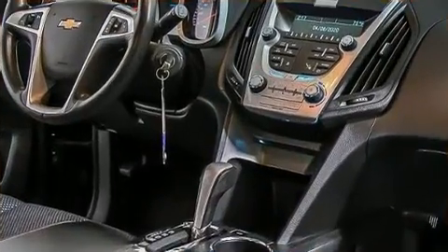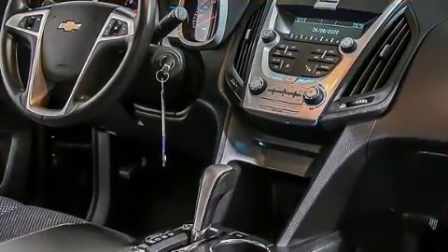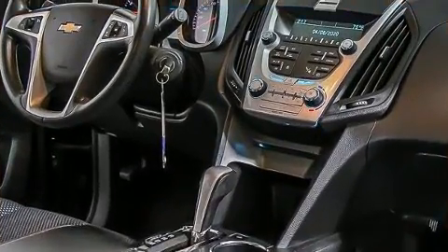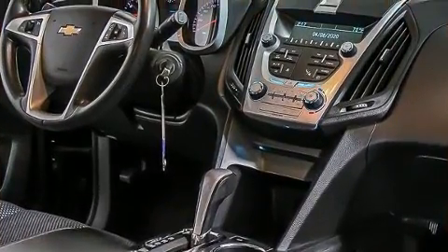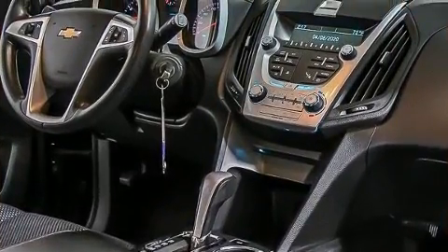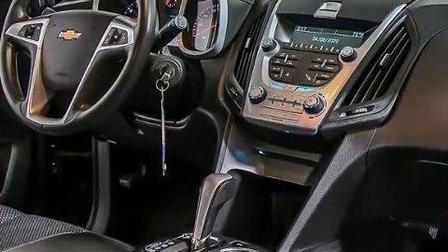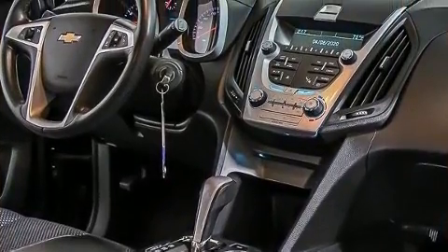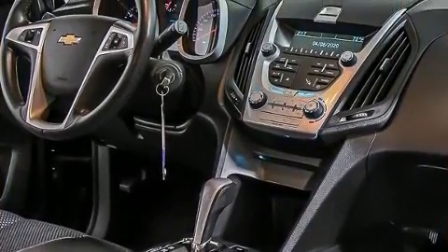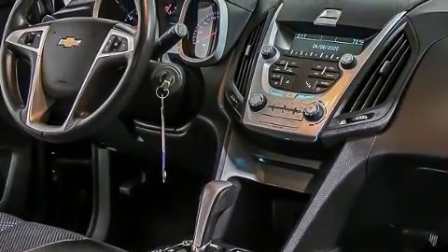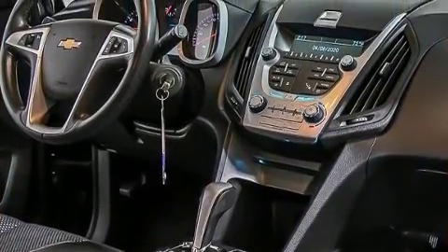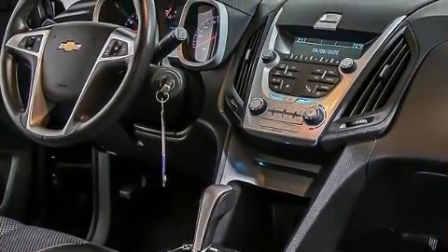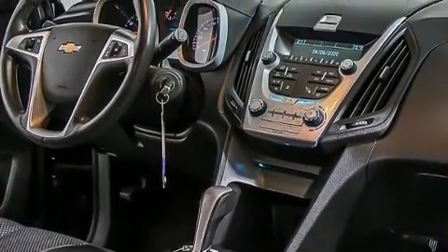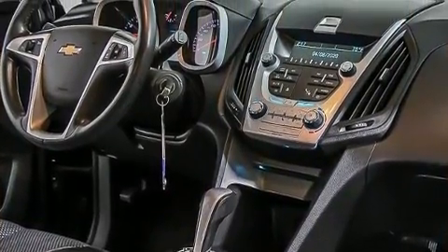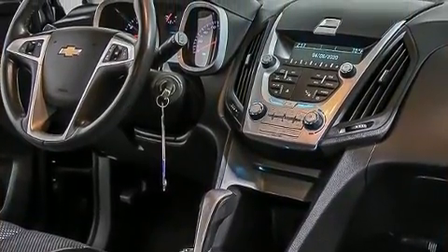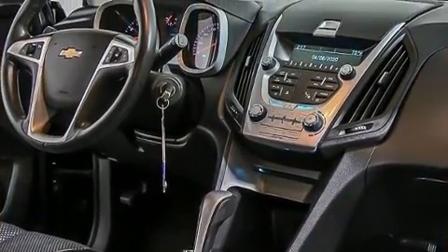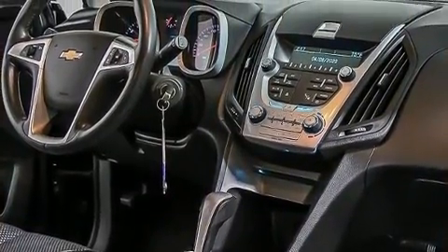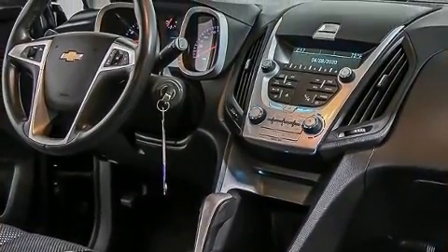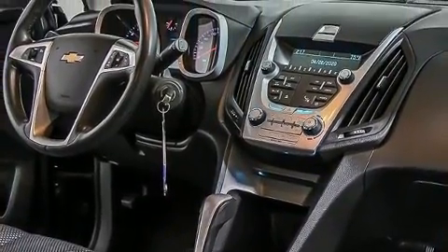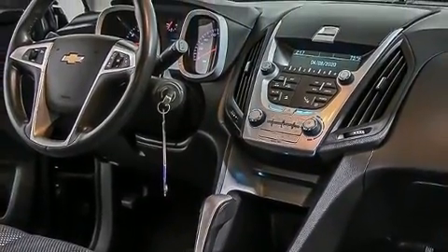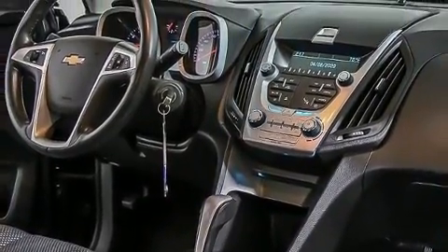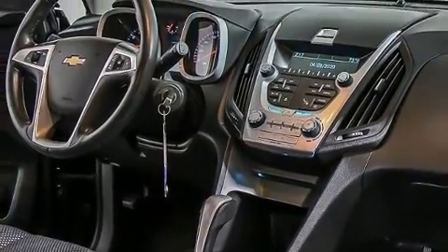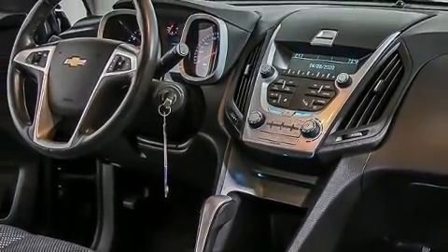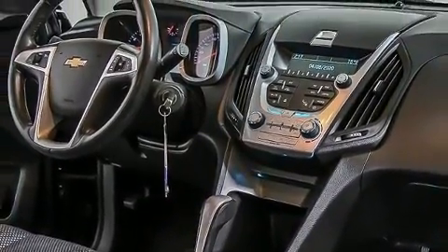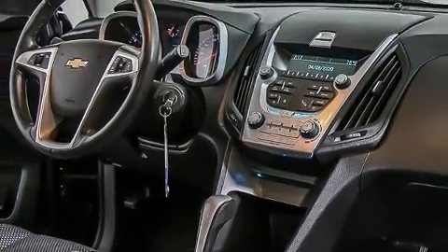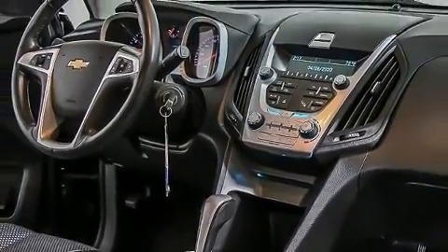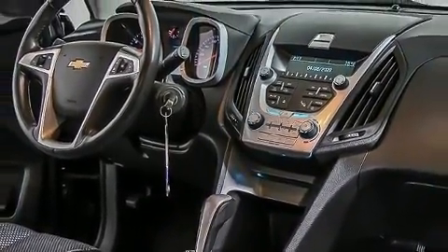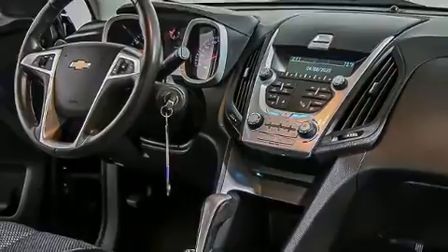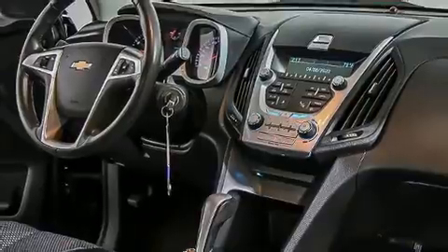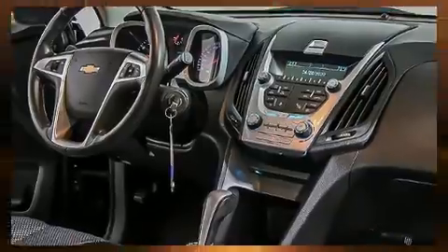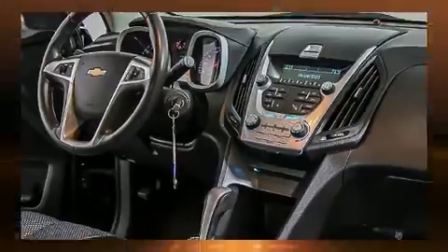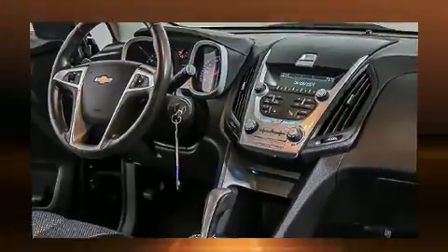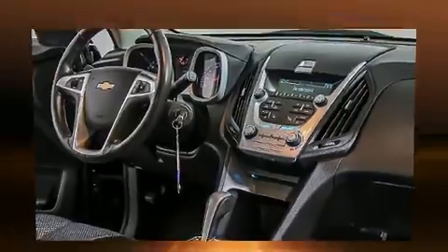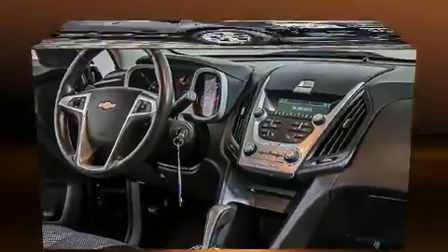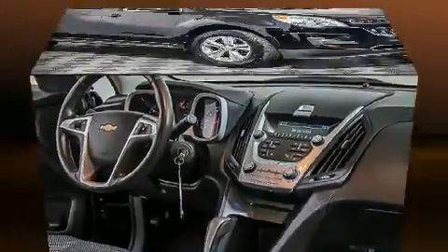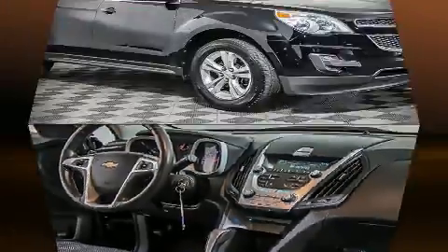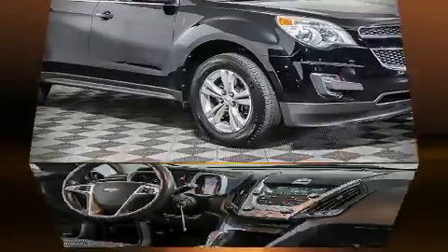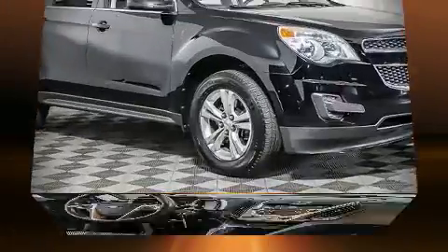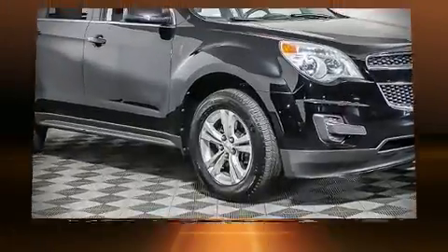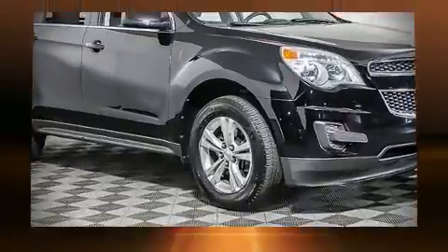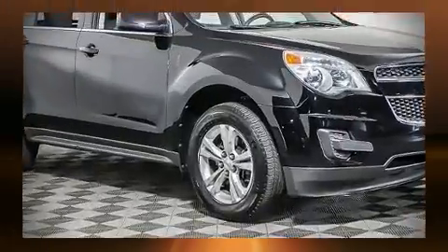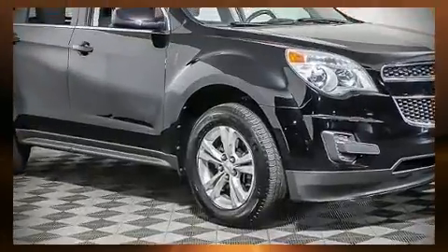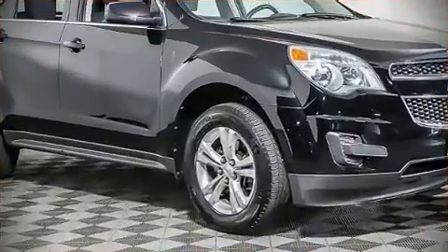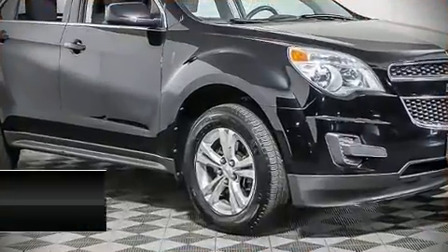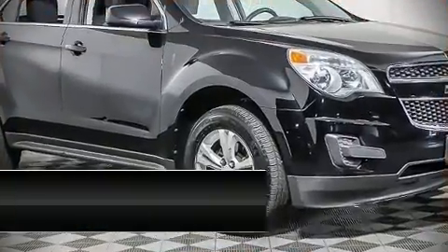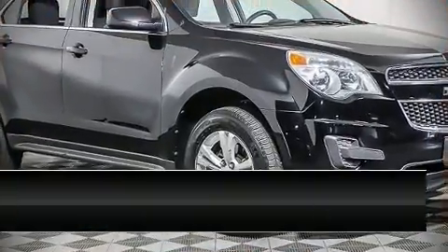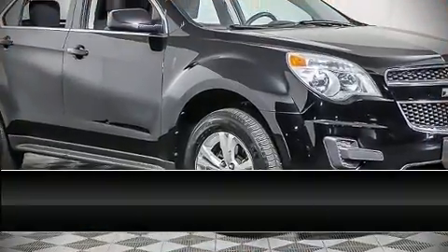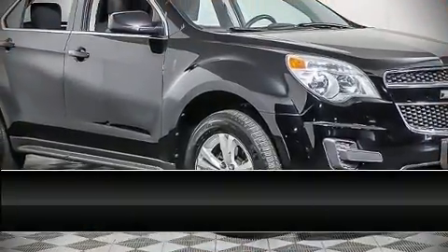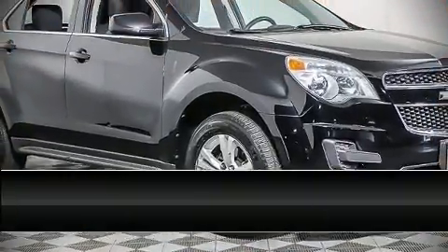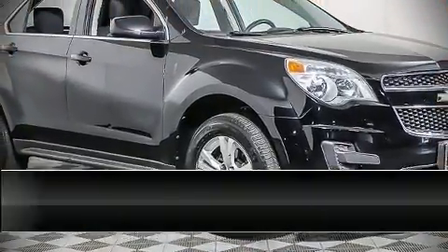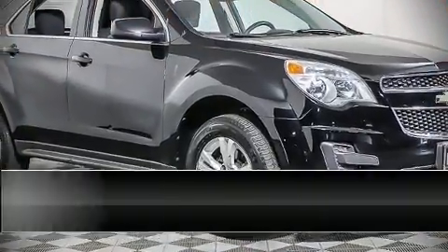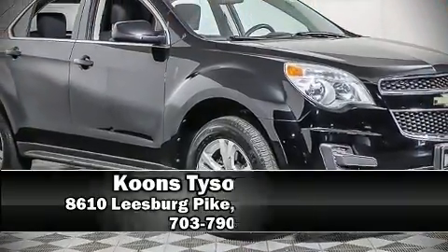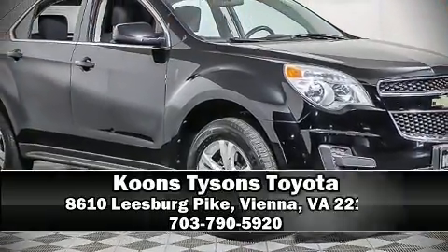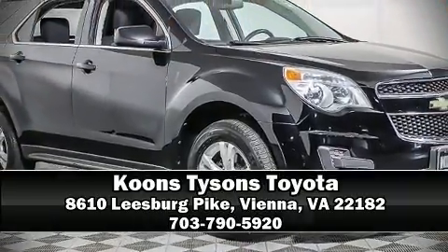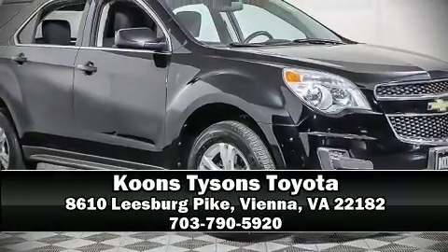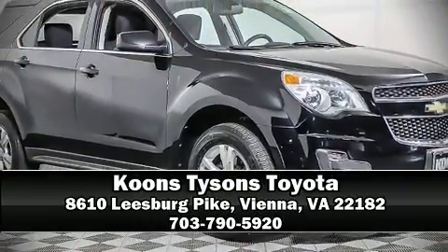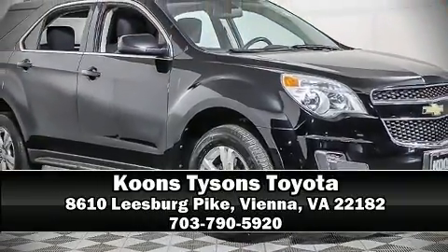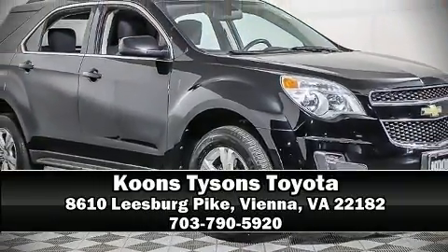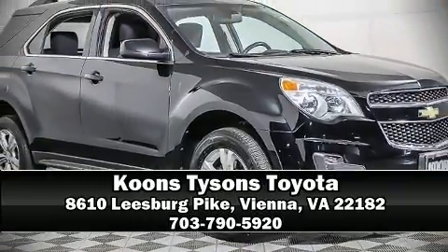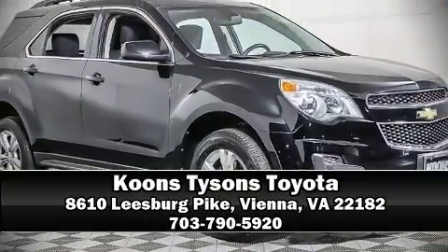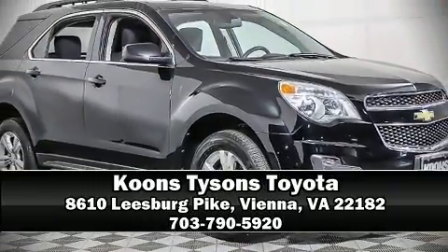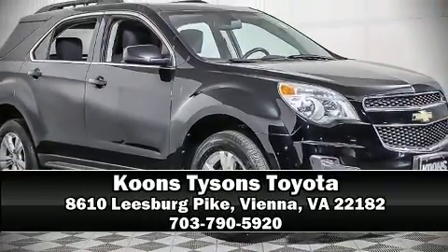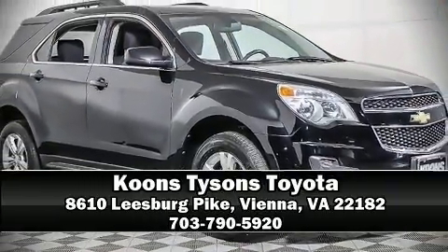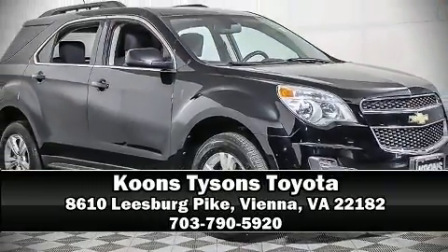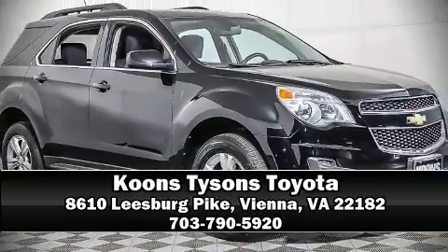Our experienced sales staff is eager to share its knowledge and enthusiasm with you. We are here to help you. Have a great day.